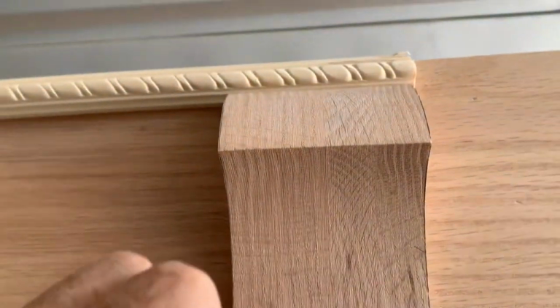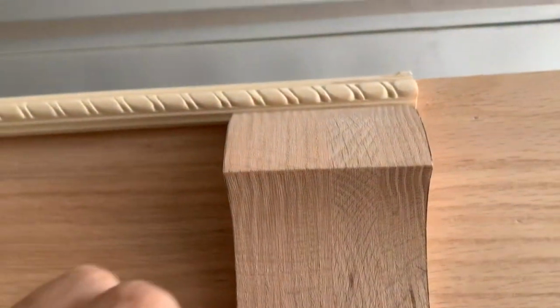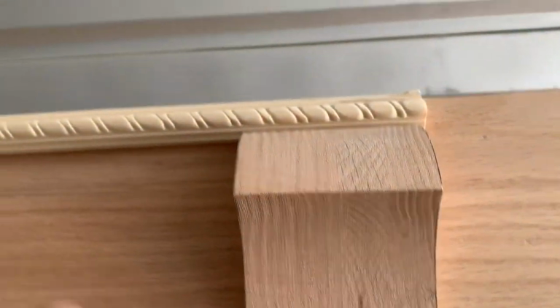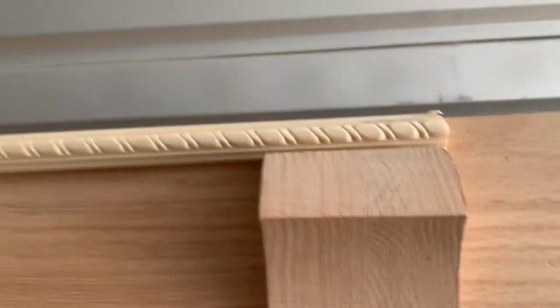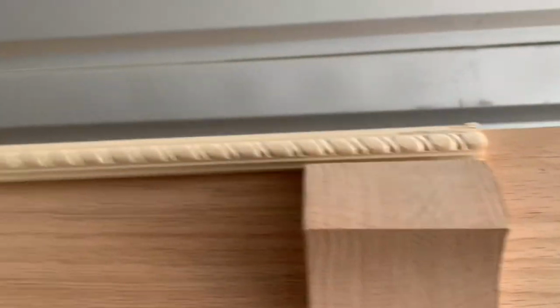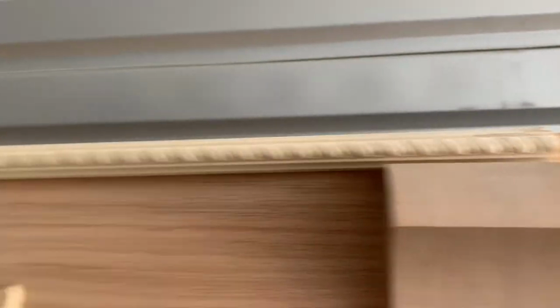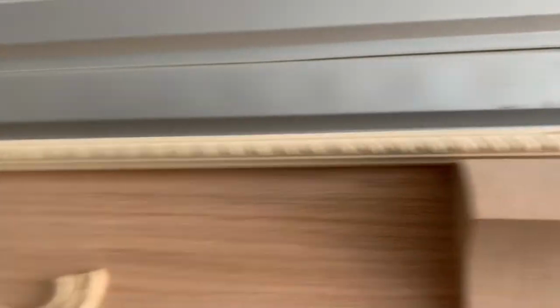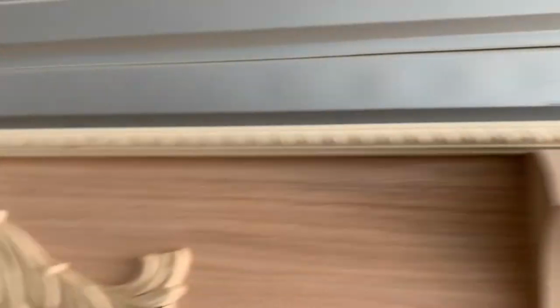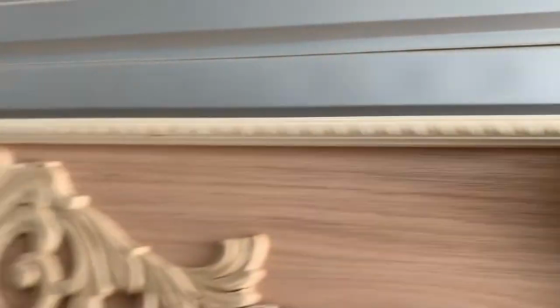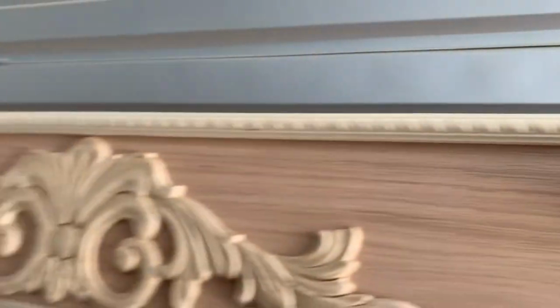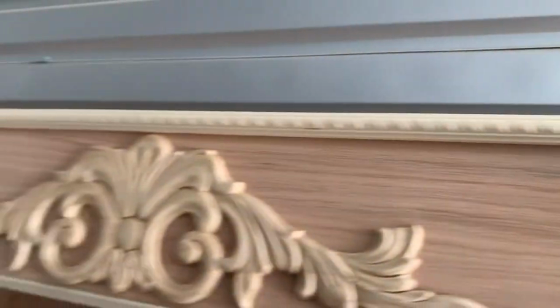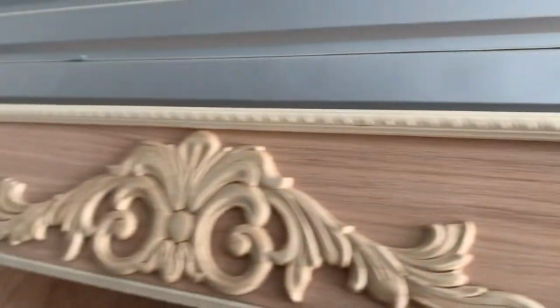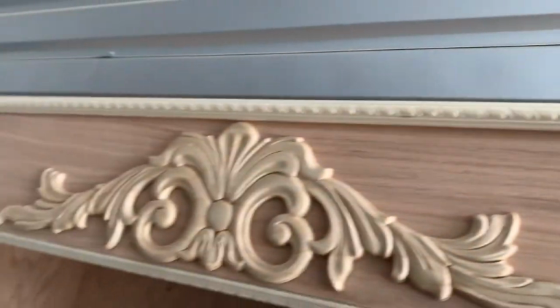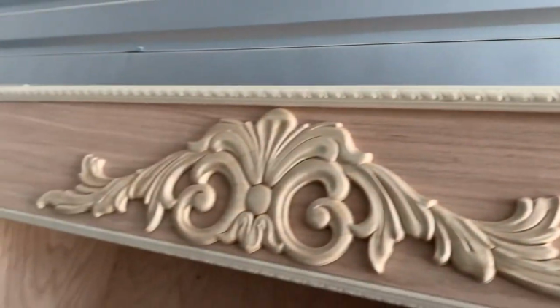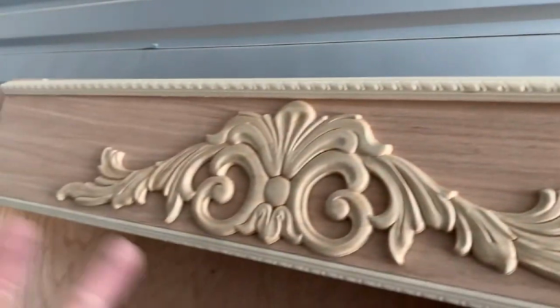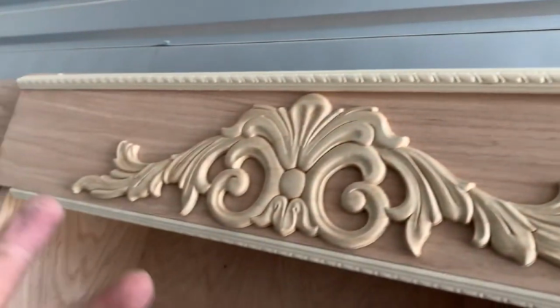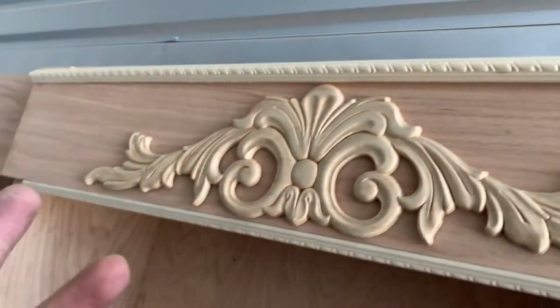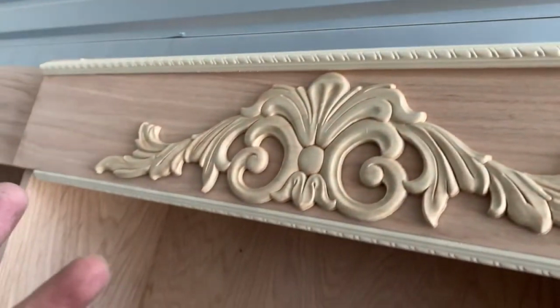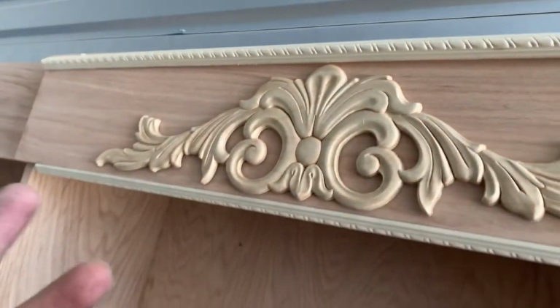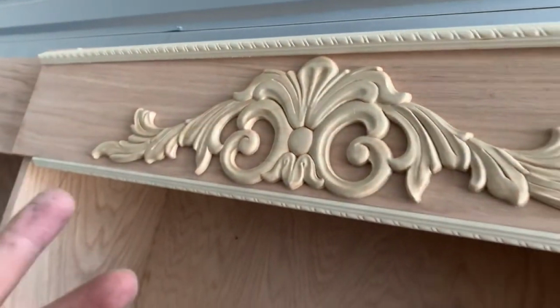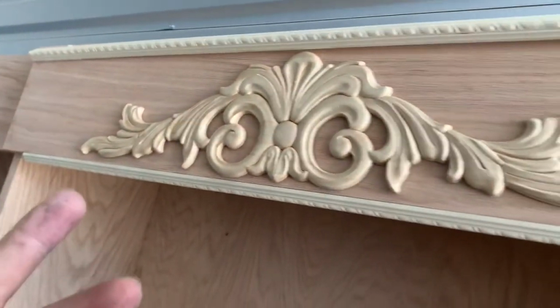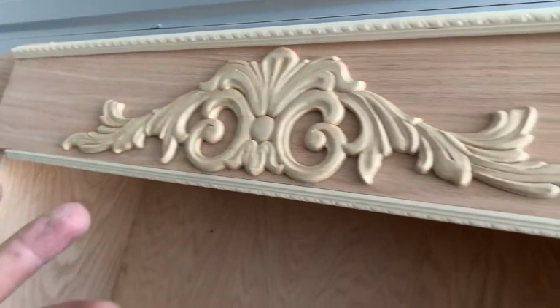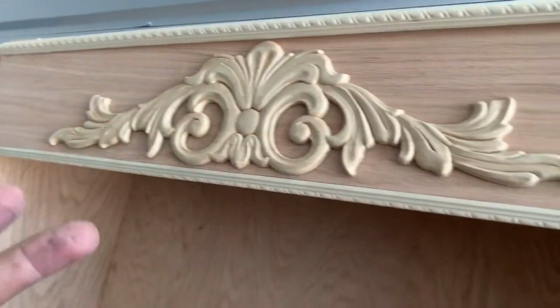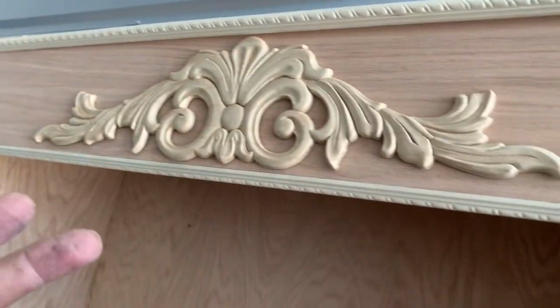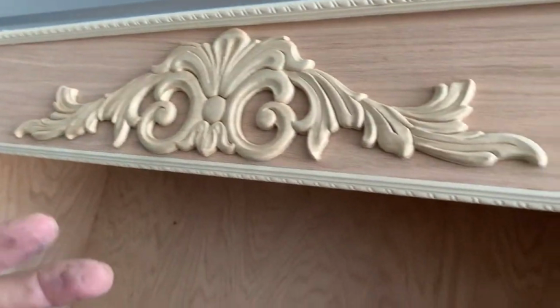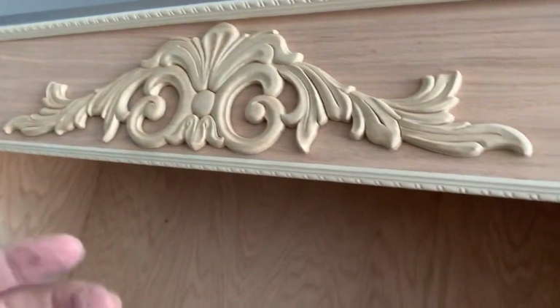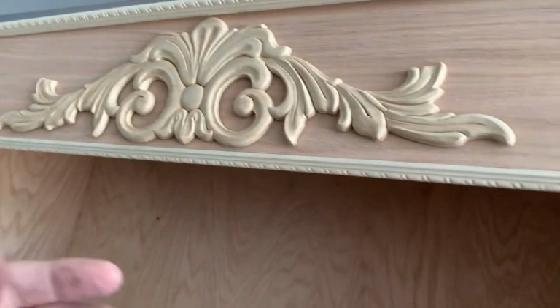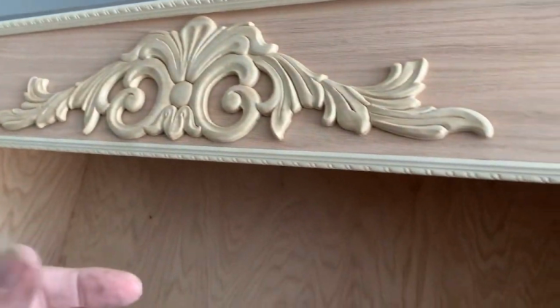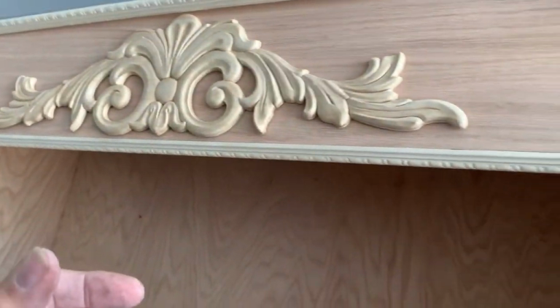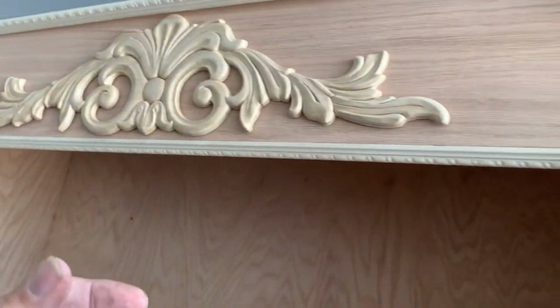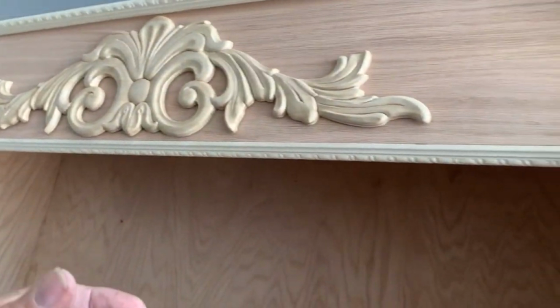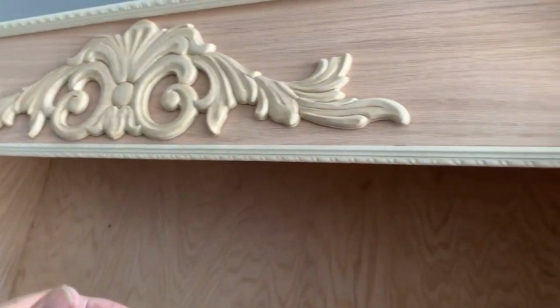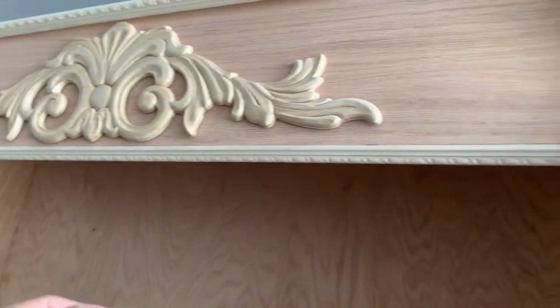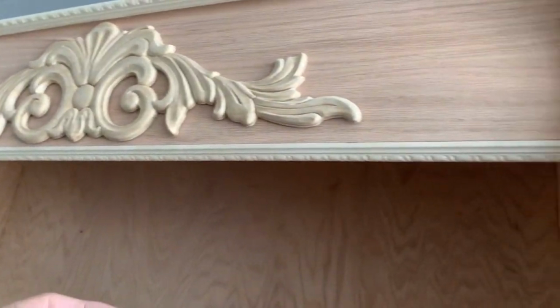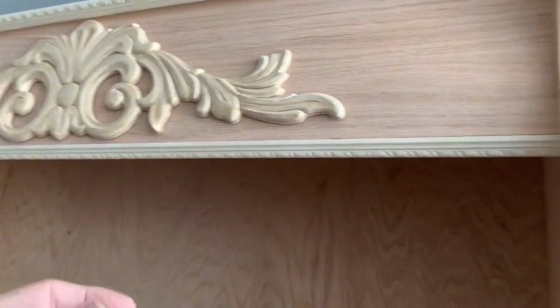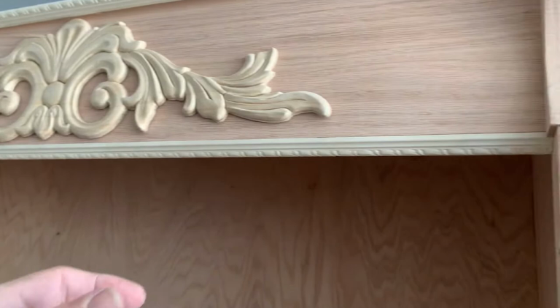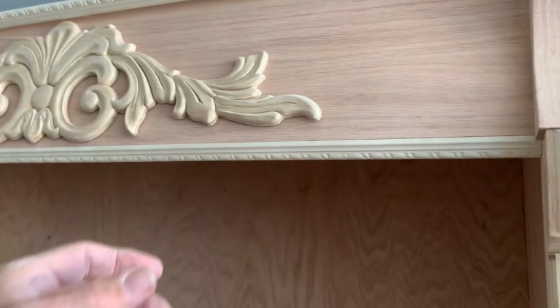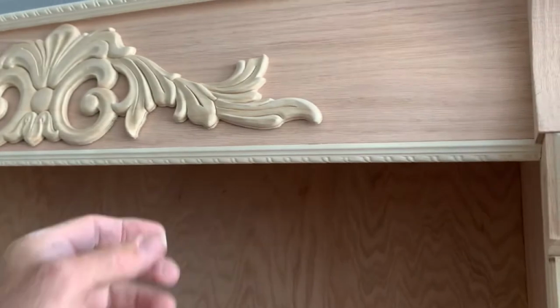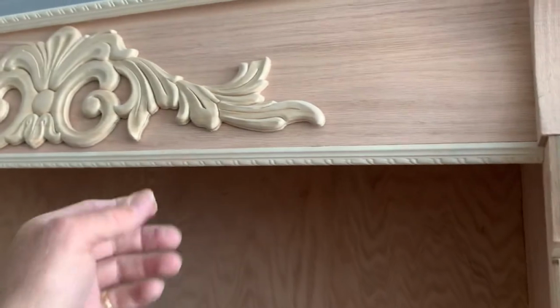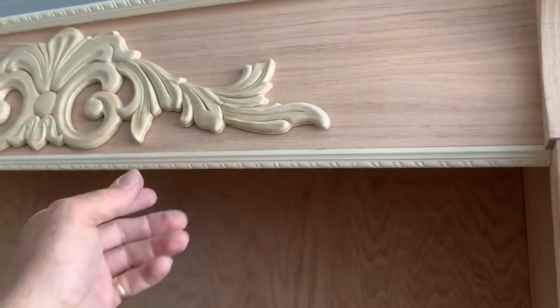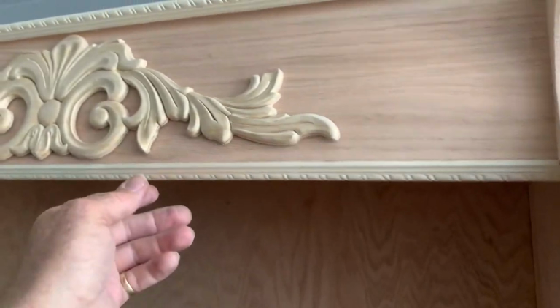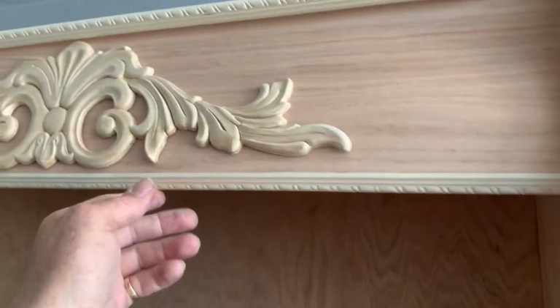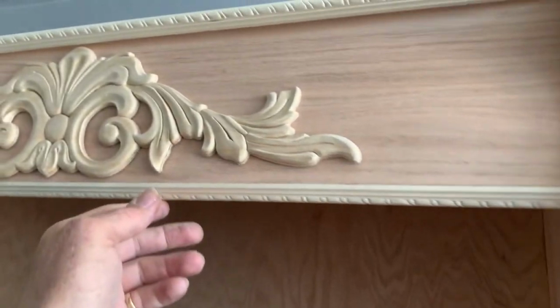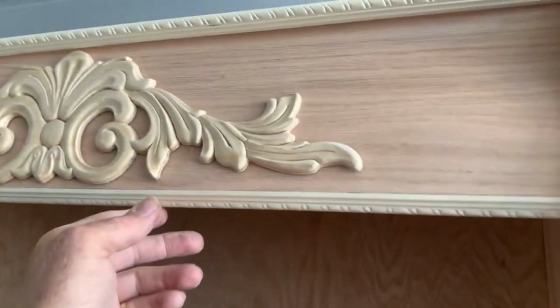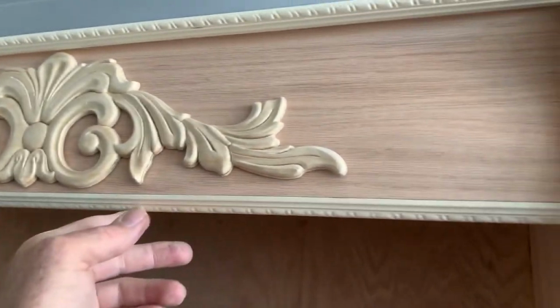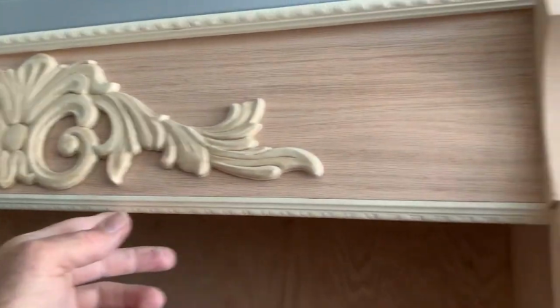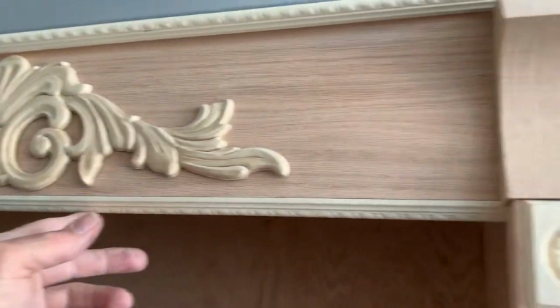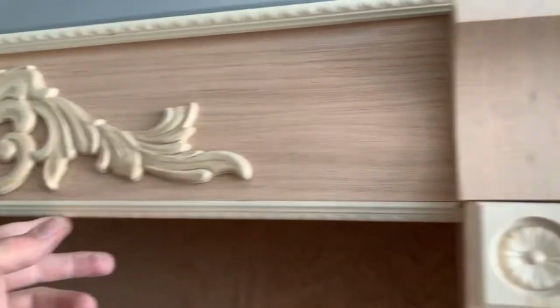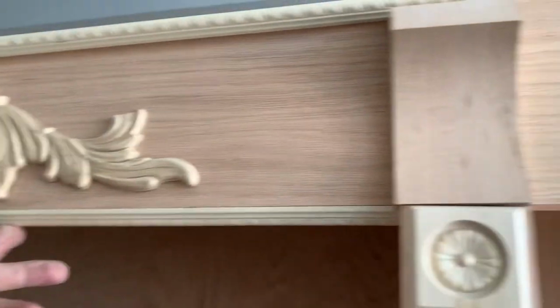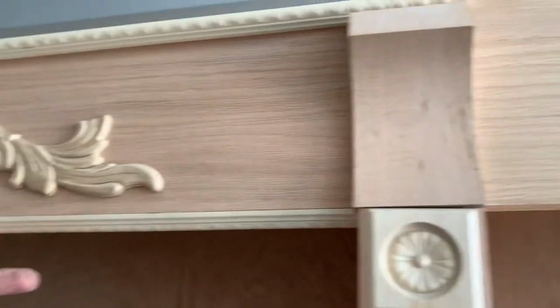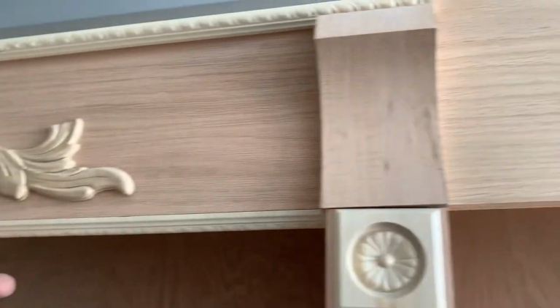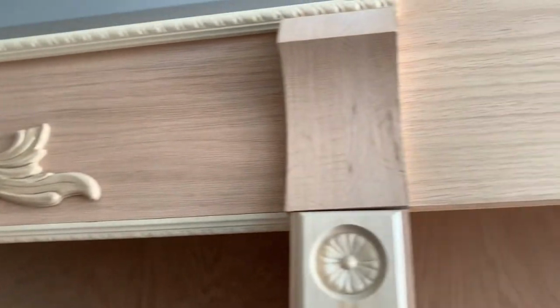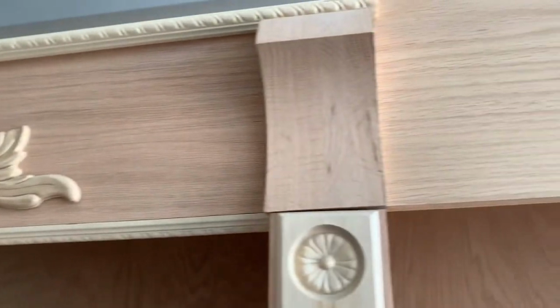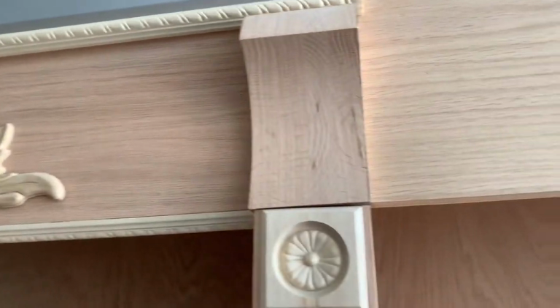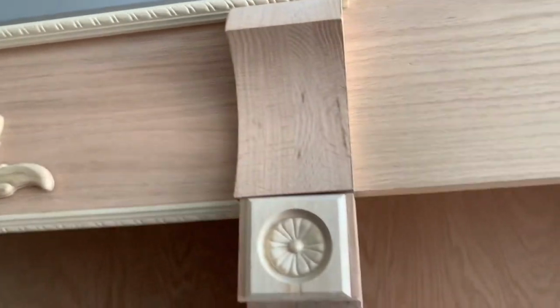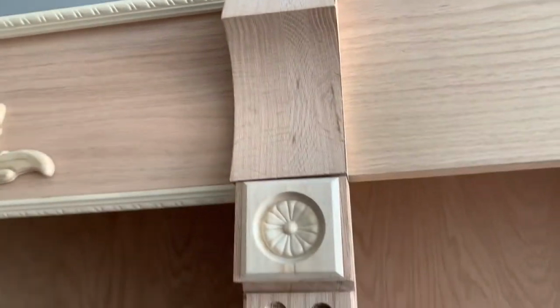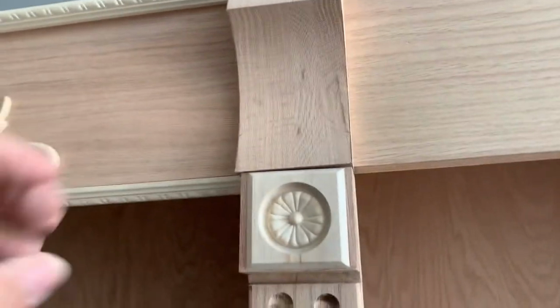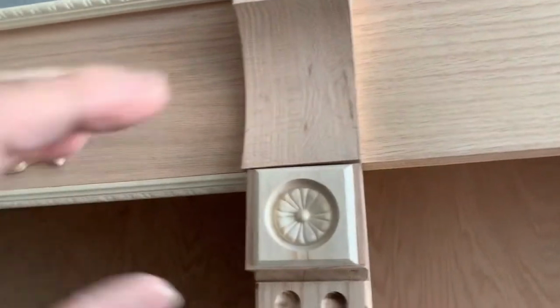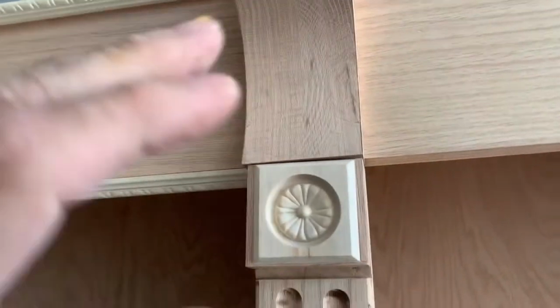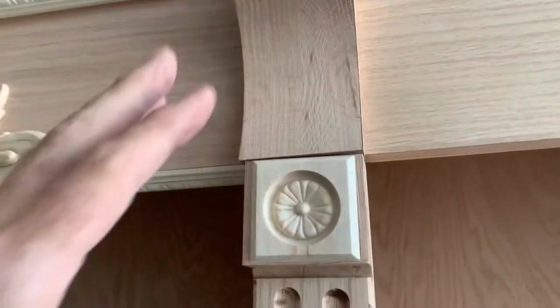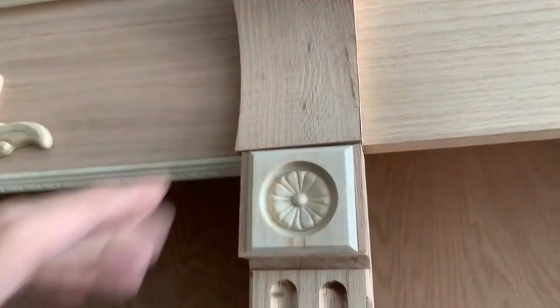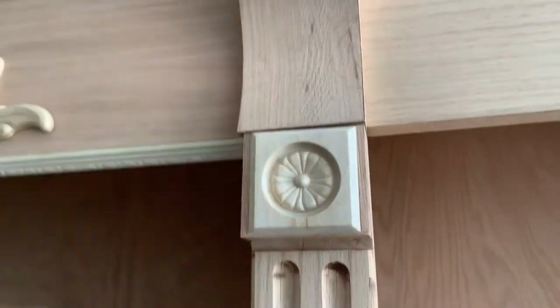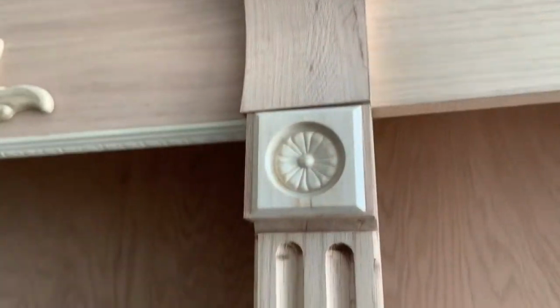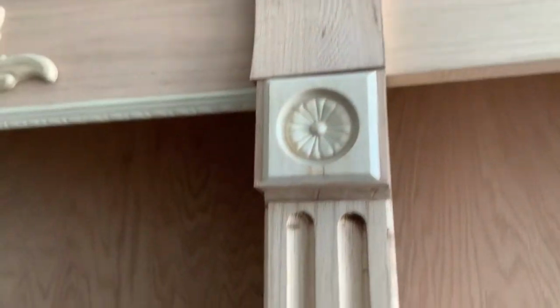And the trim piece — this is double sticky tape on there and this might fall off any second. But that's what we've got going on. Final design.